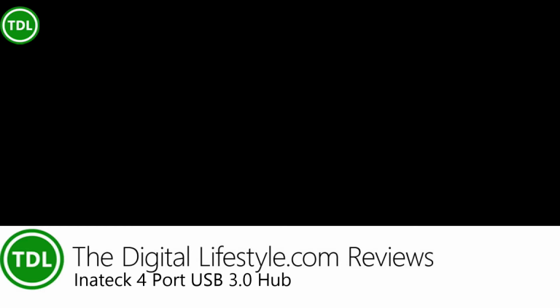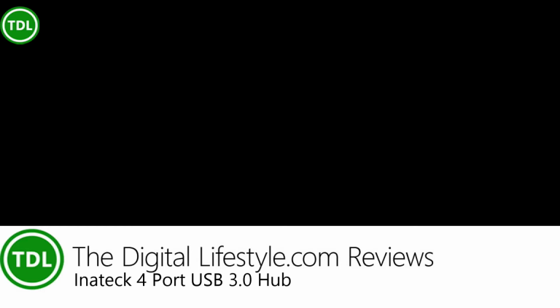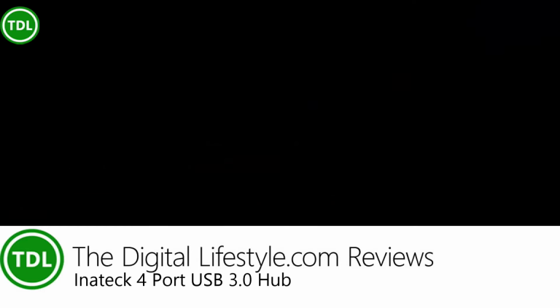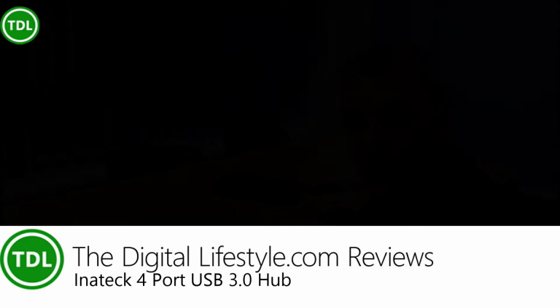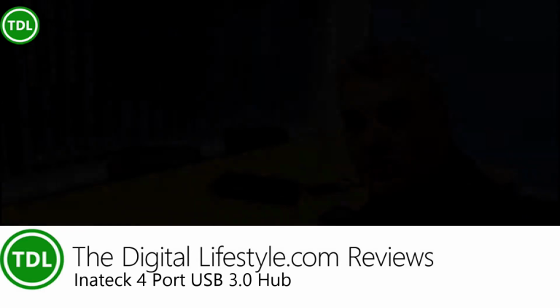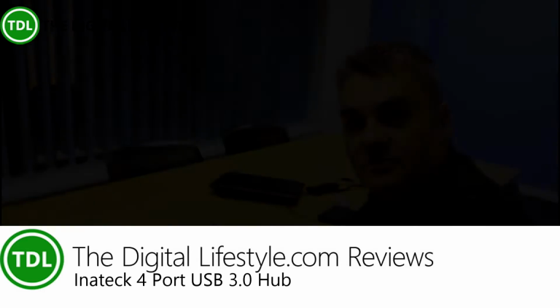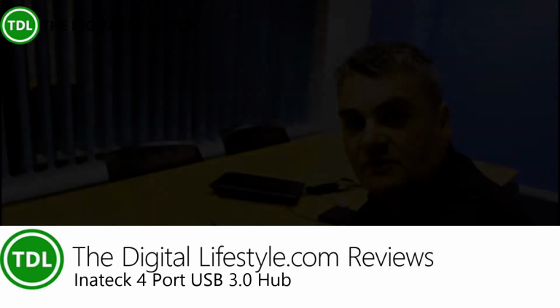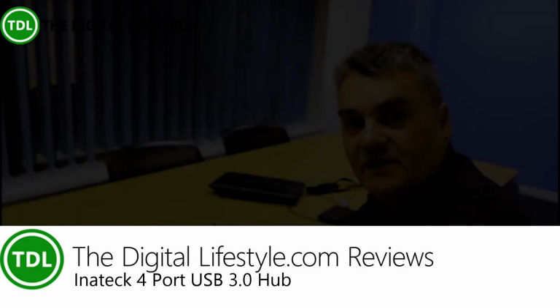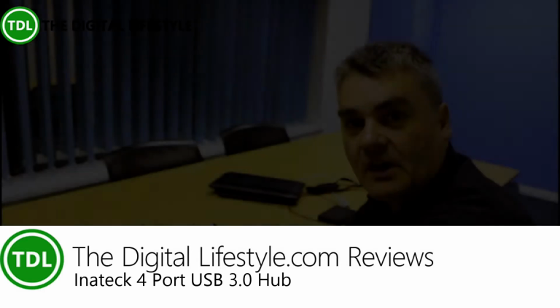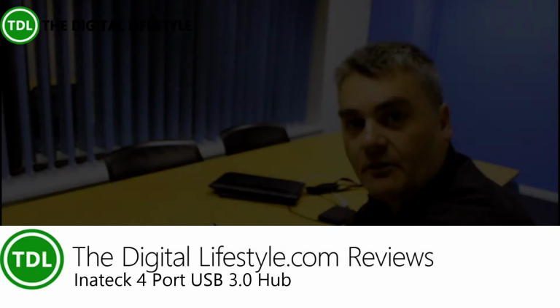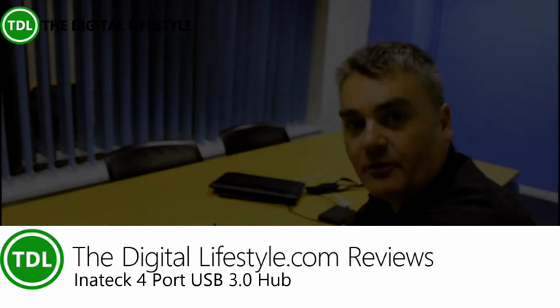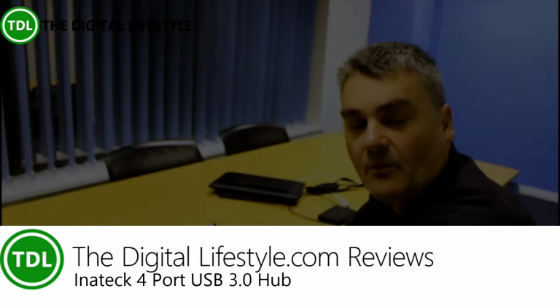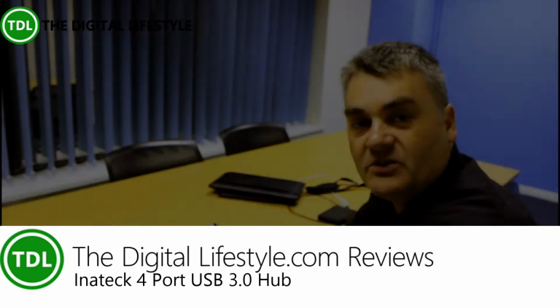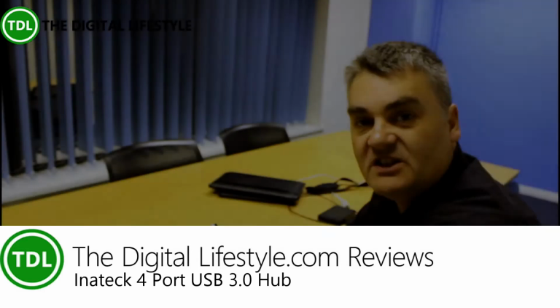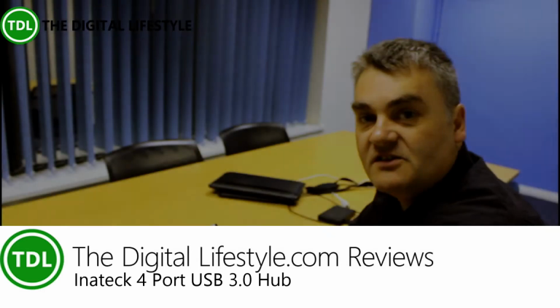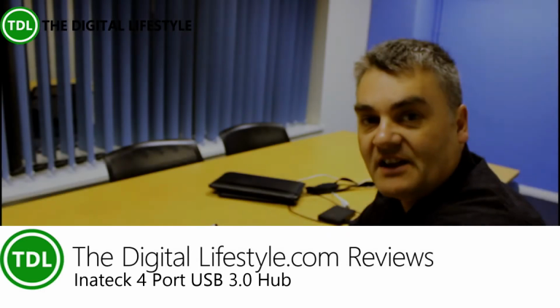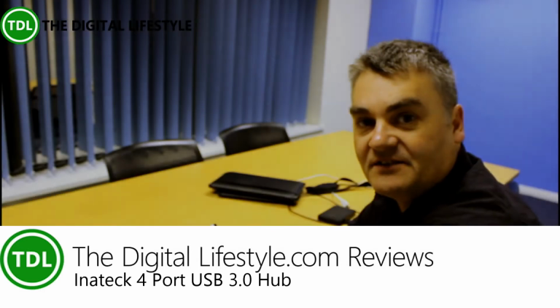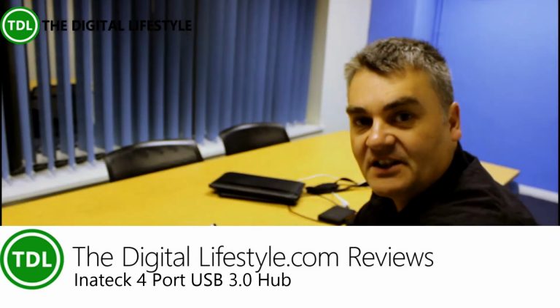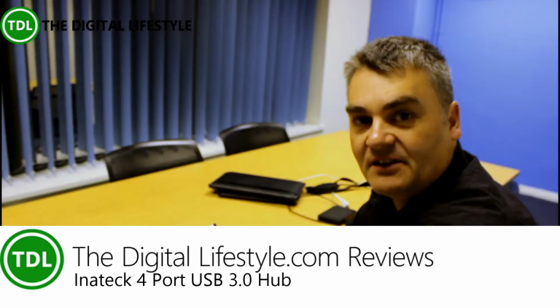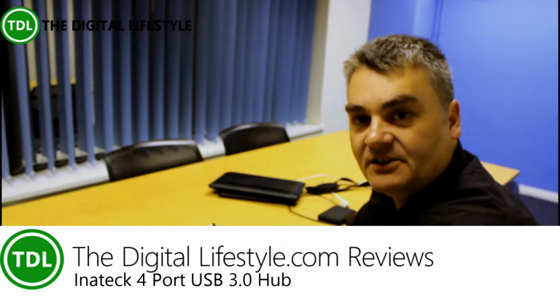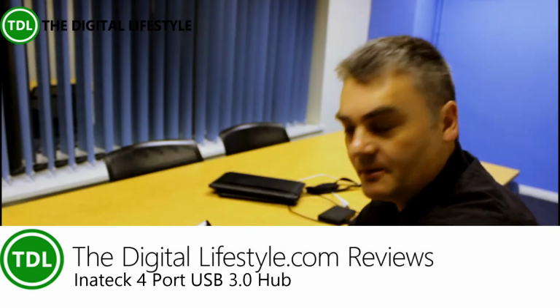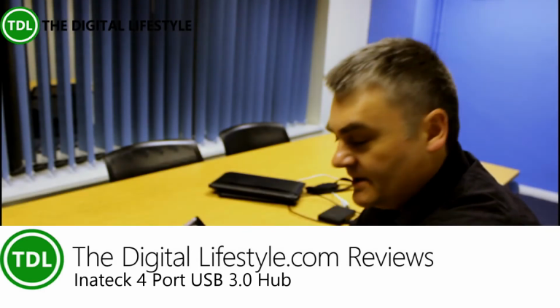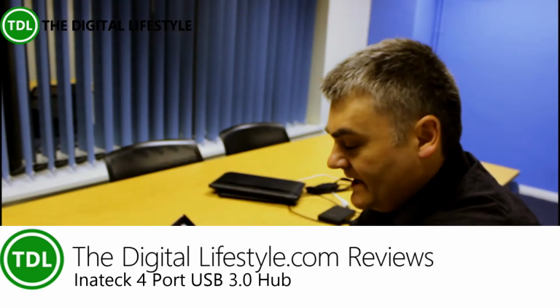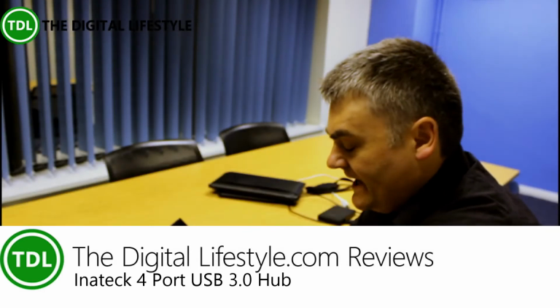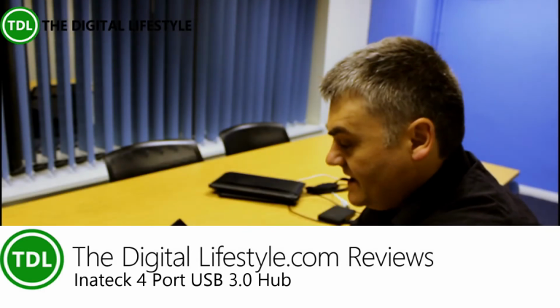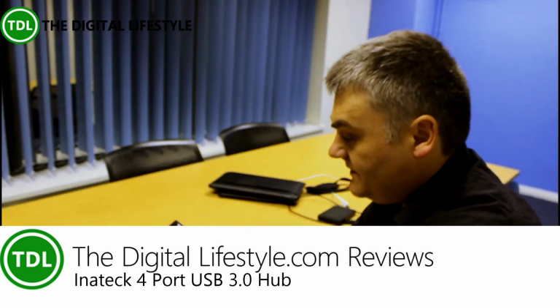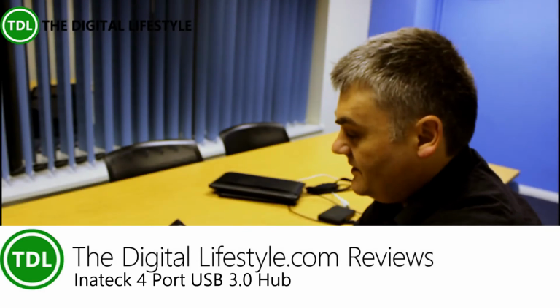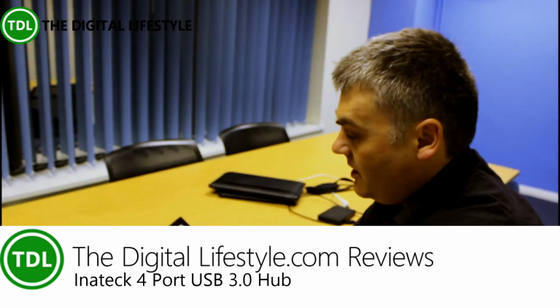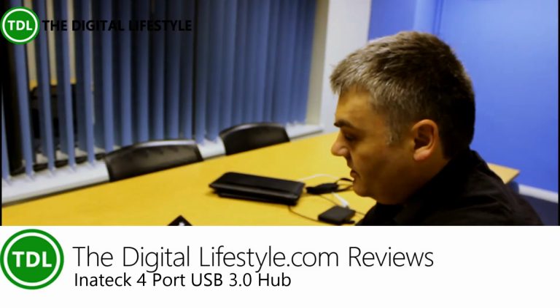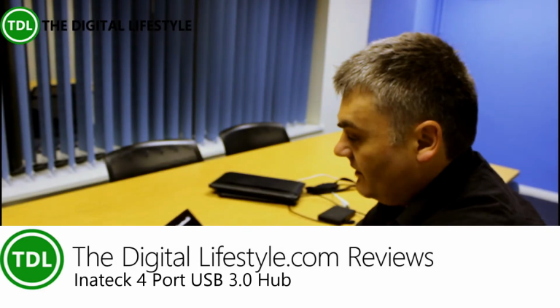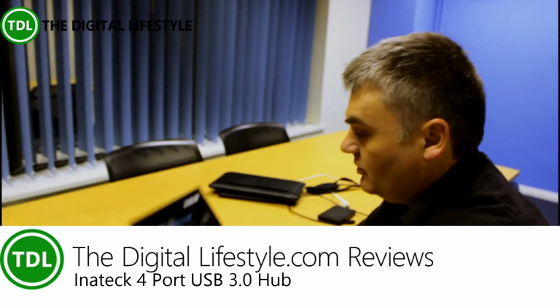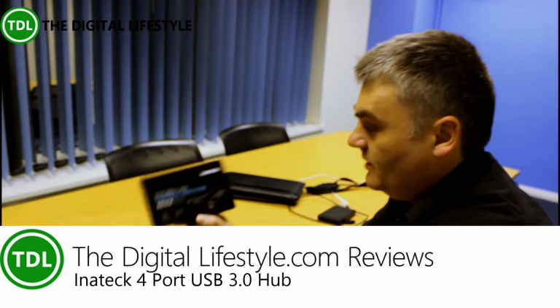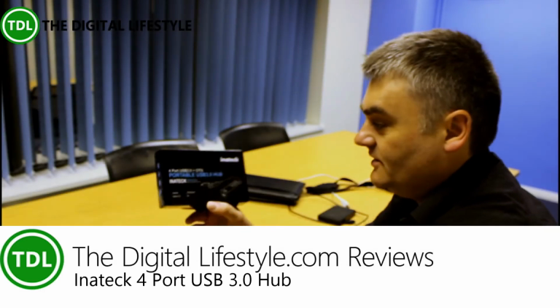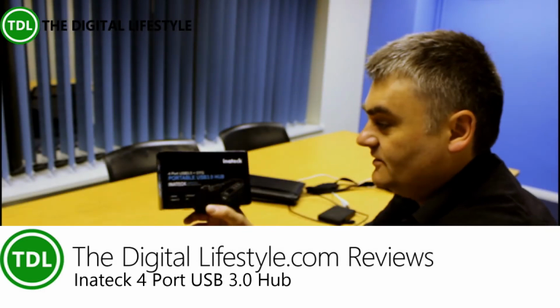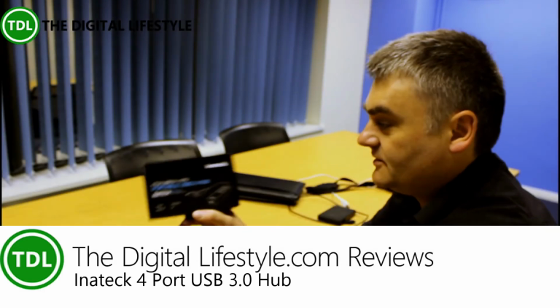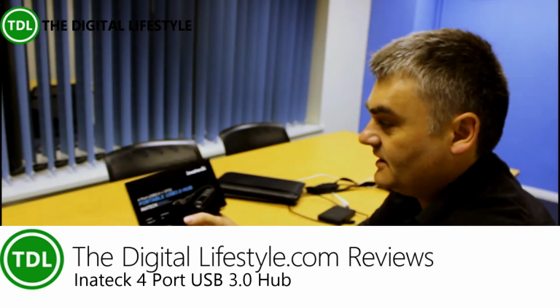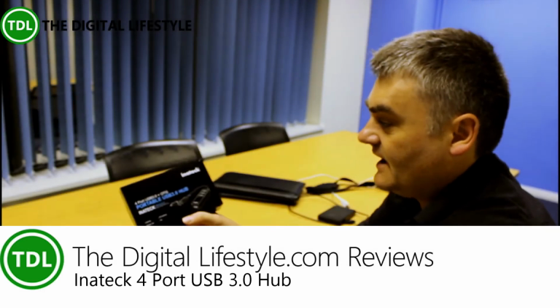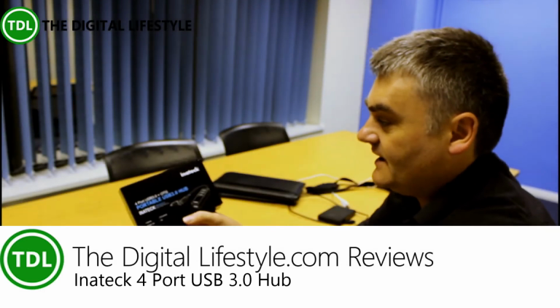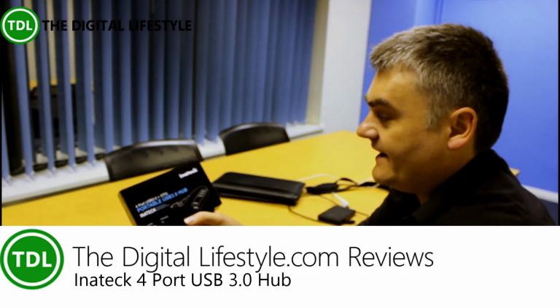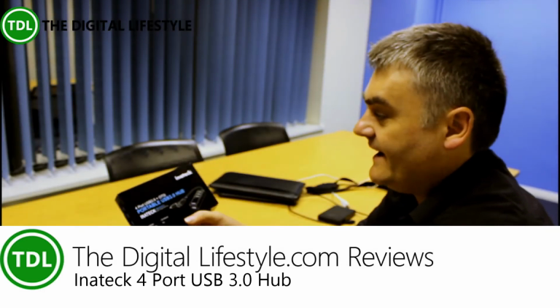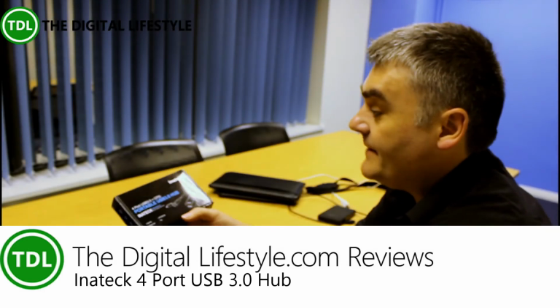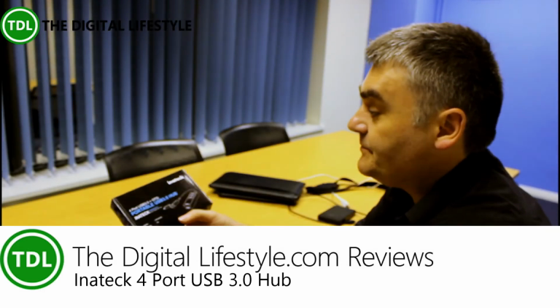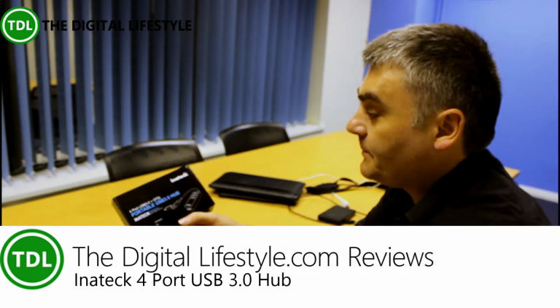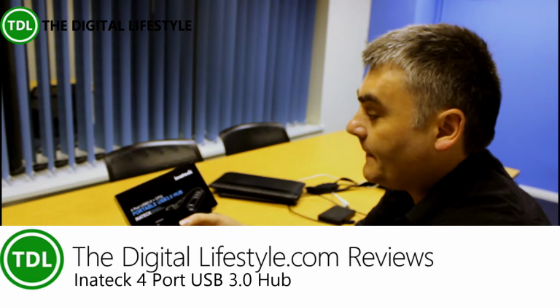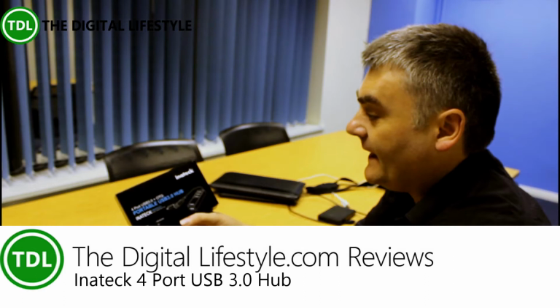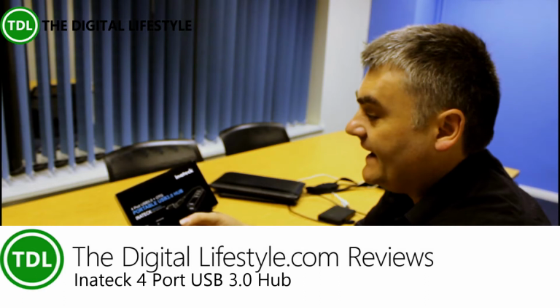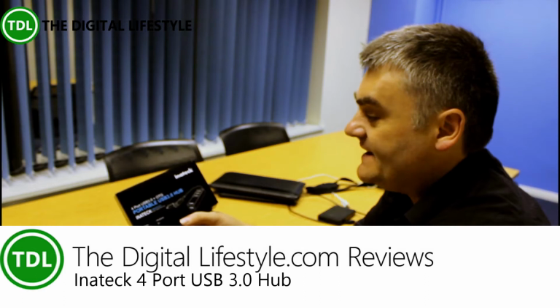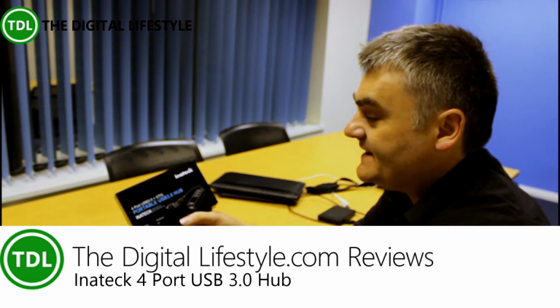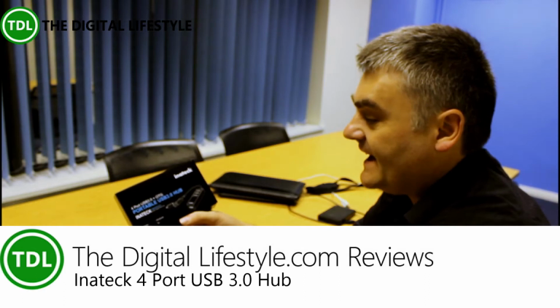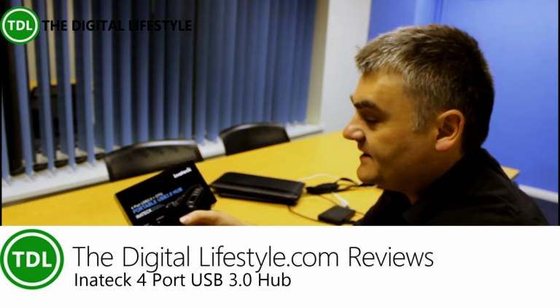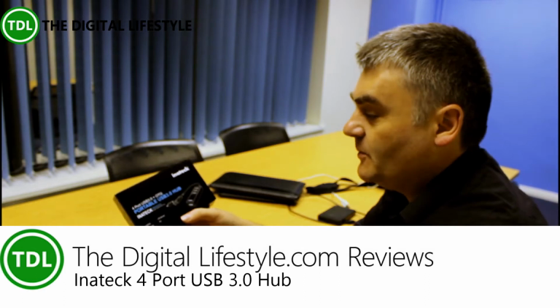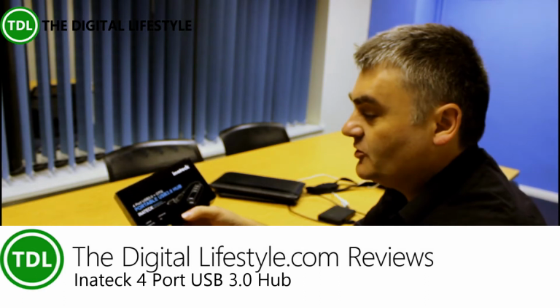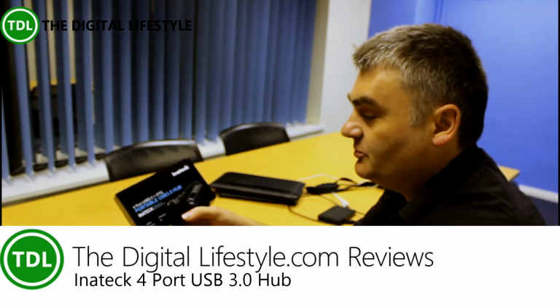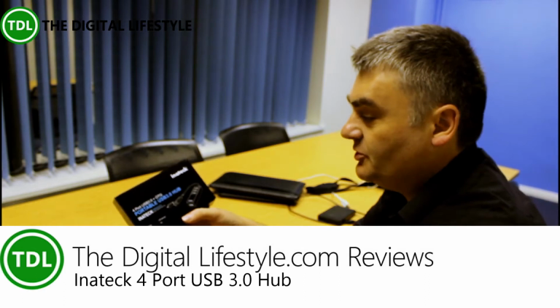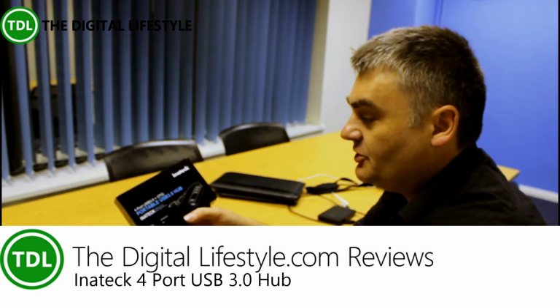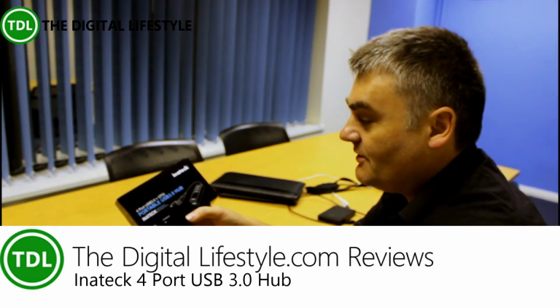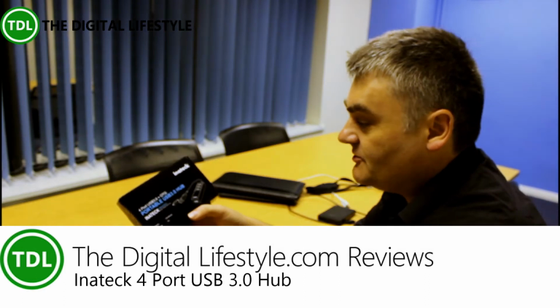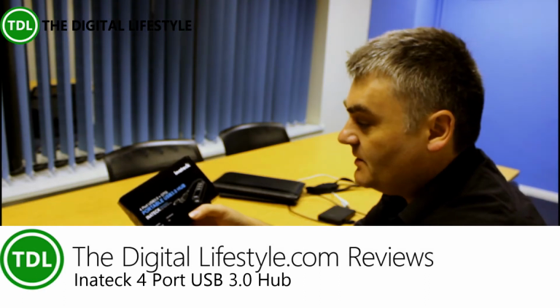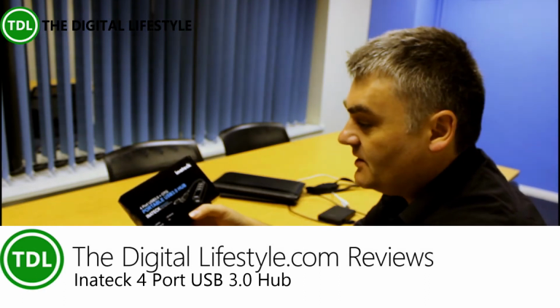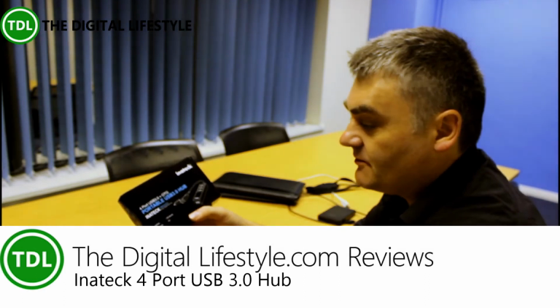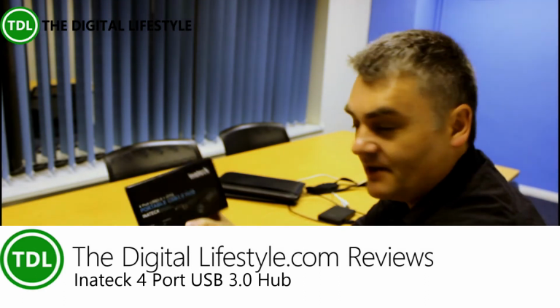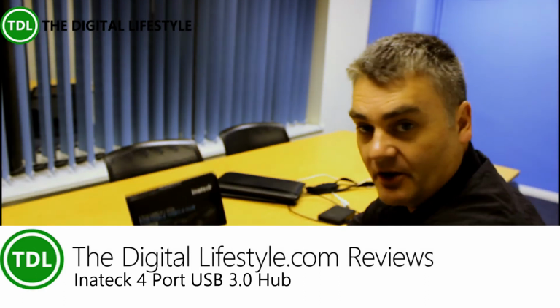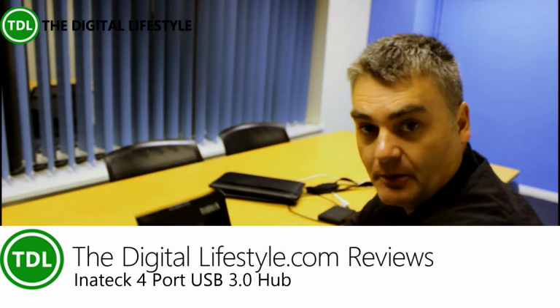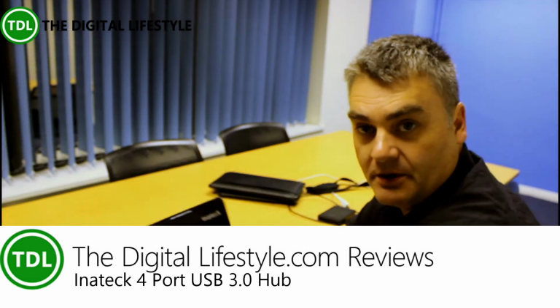Welcome to a video from DigitalLifestyle.com. In this video we're going to have a quick look at an Intertex portable USB 3 hub.